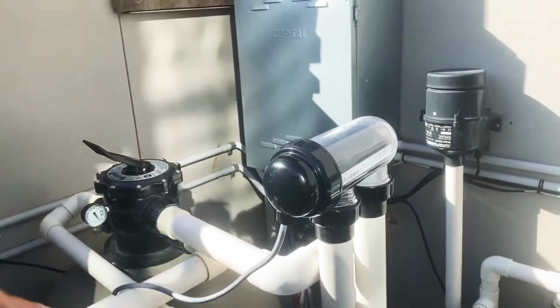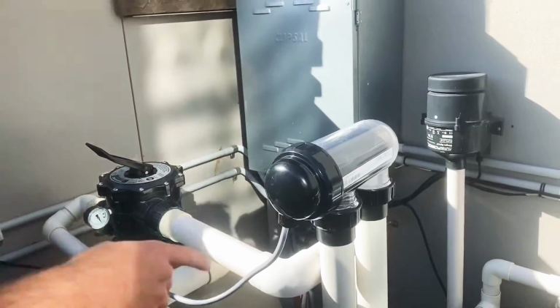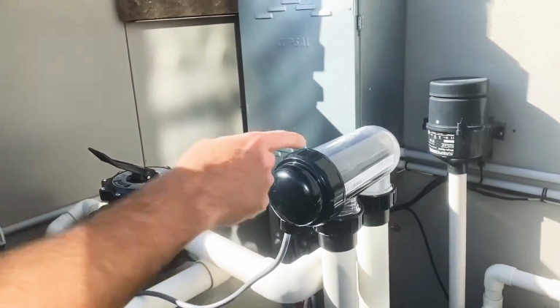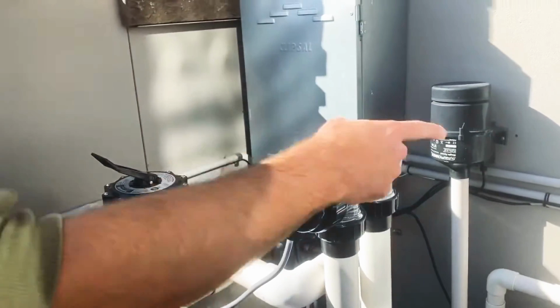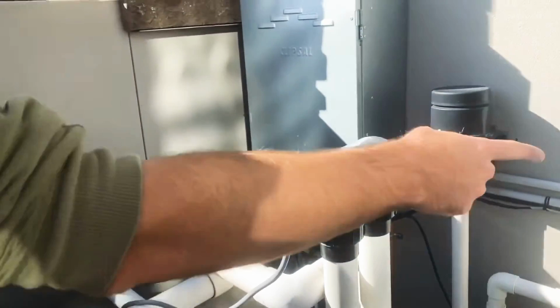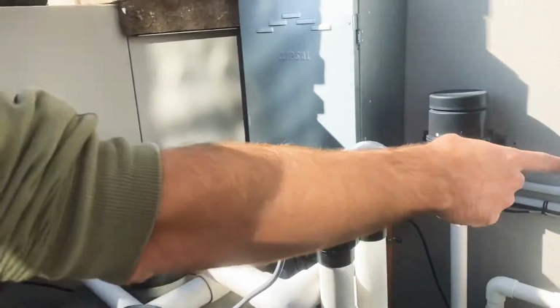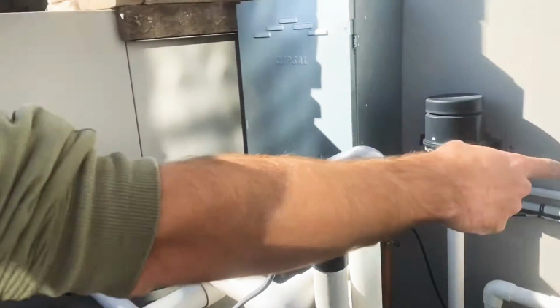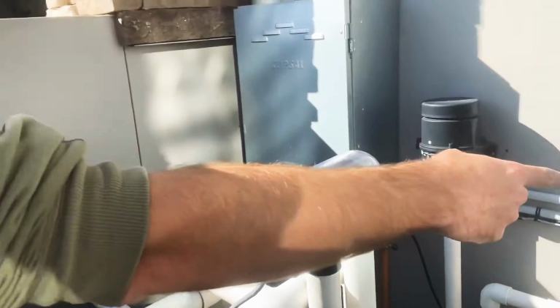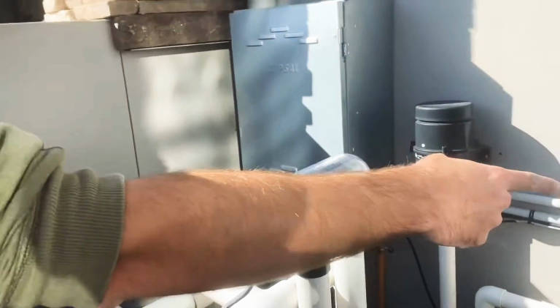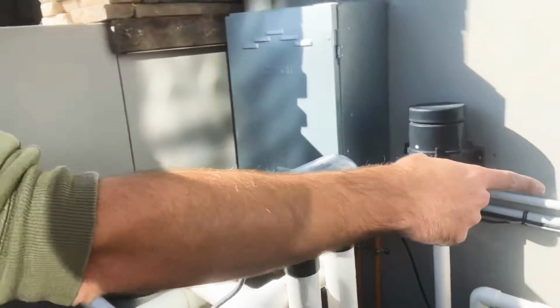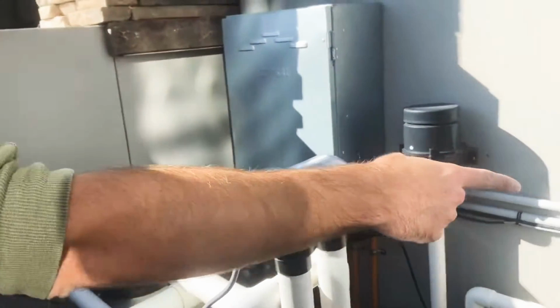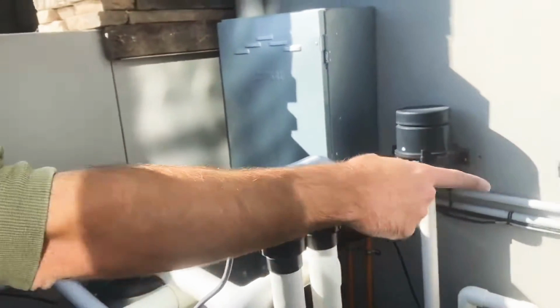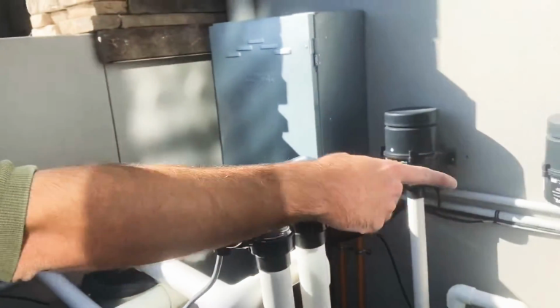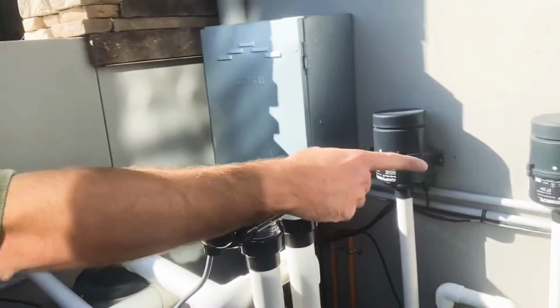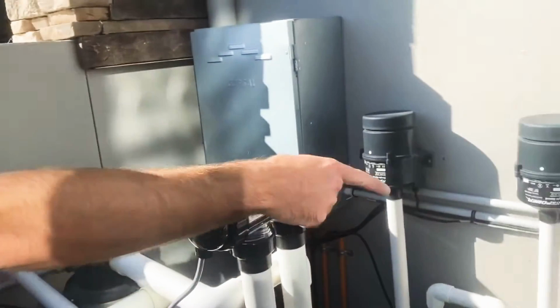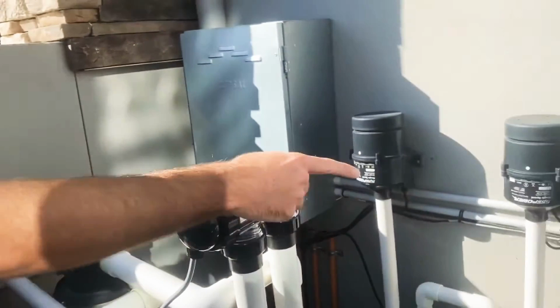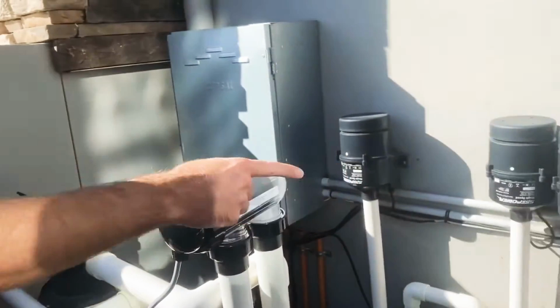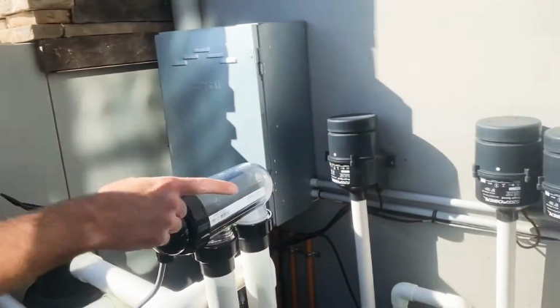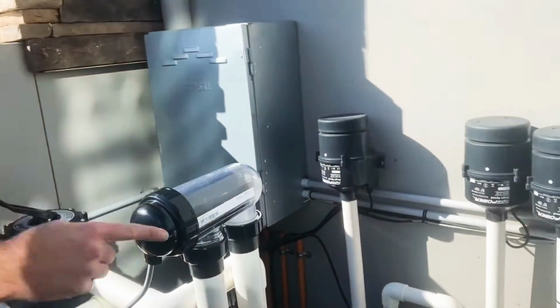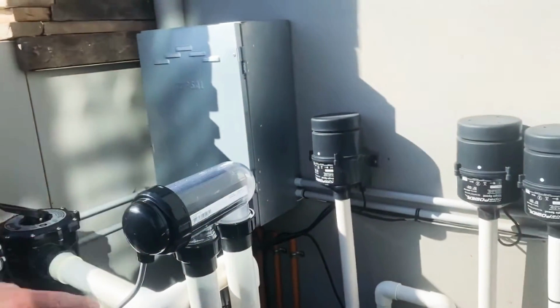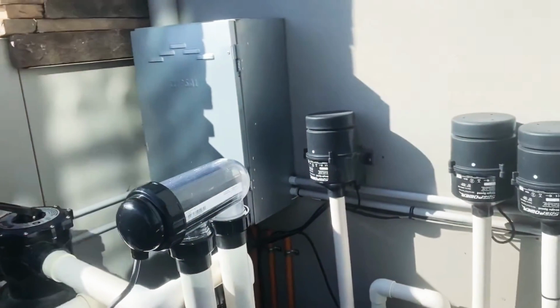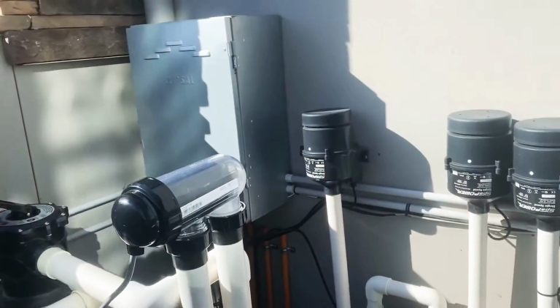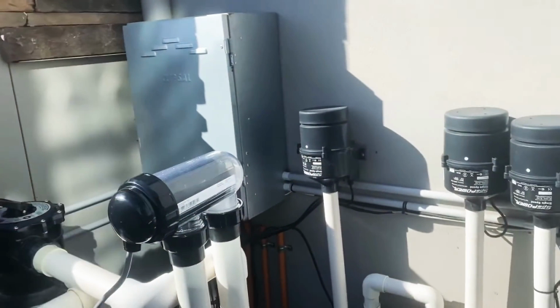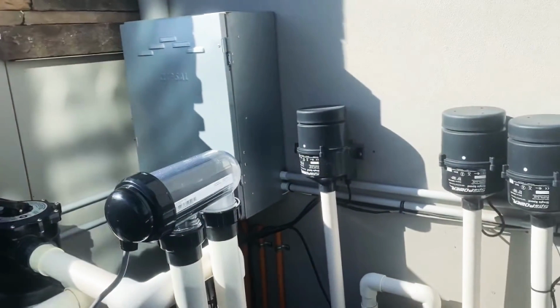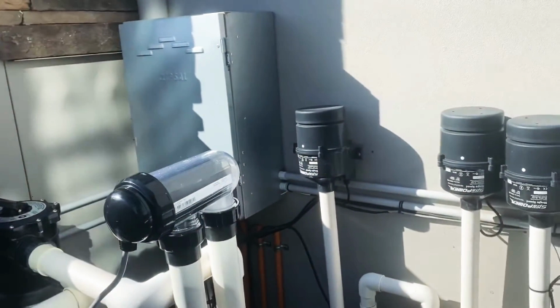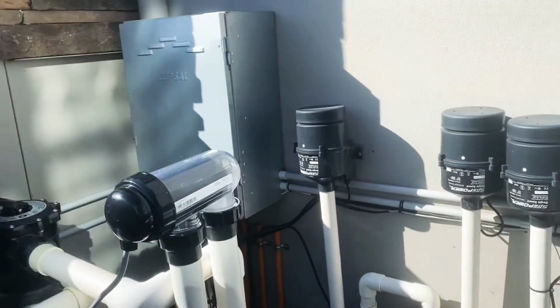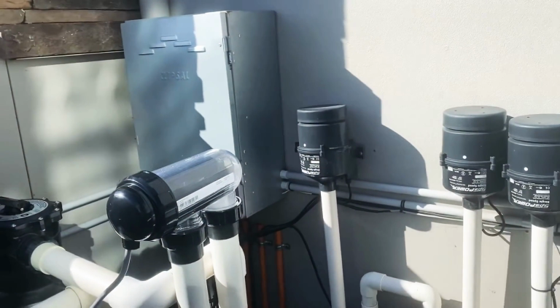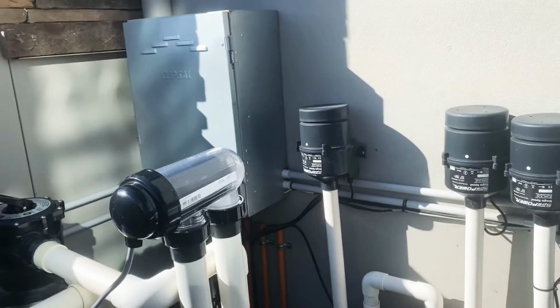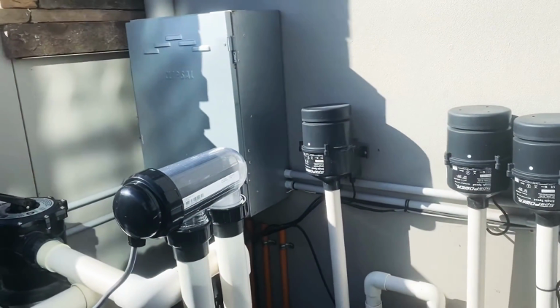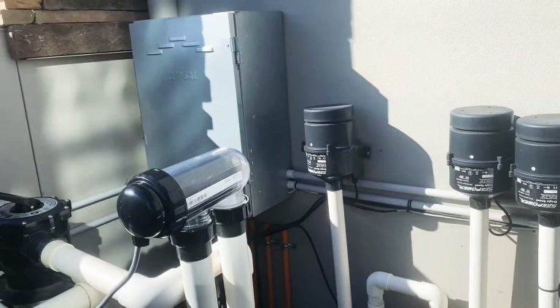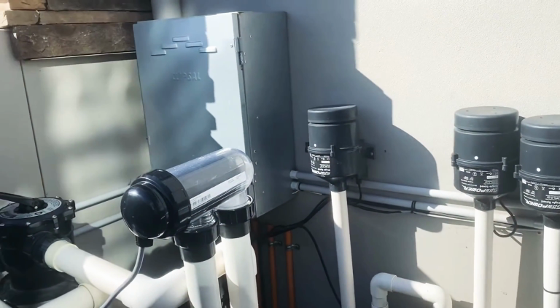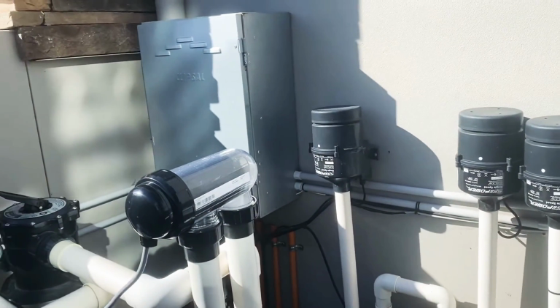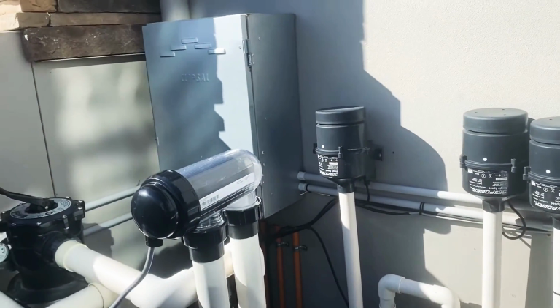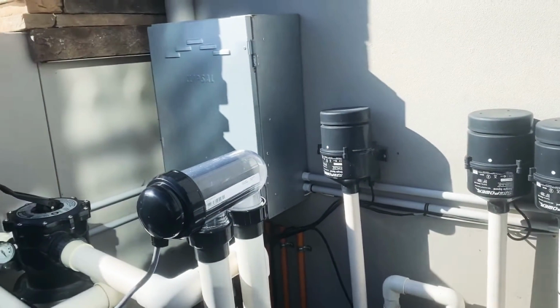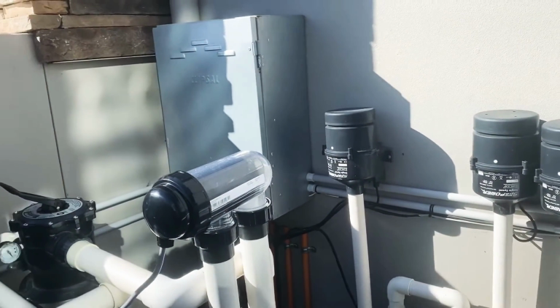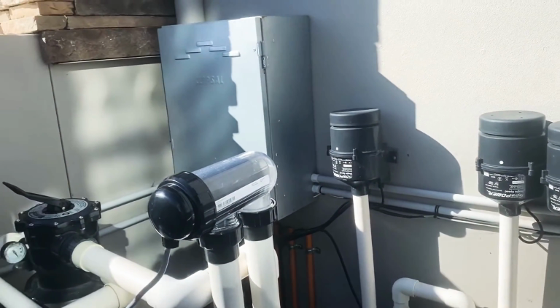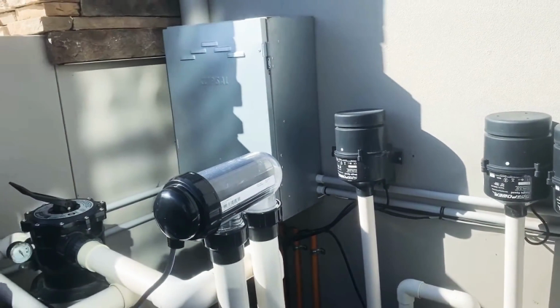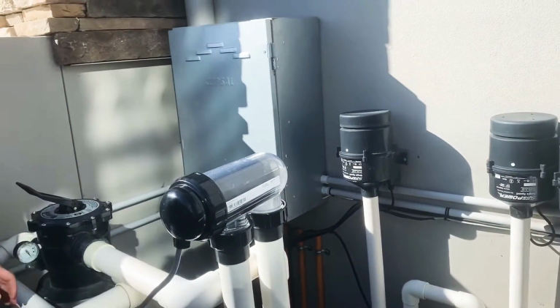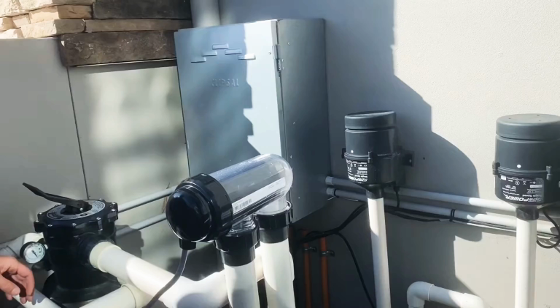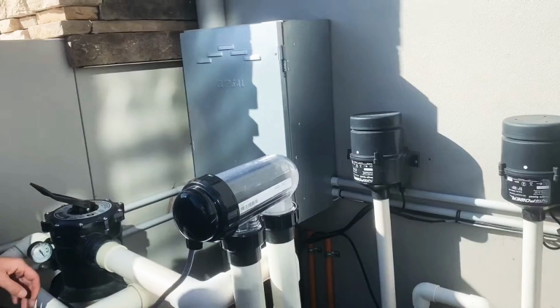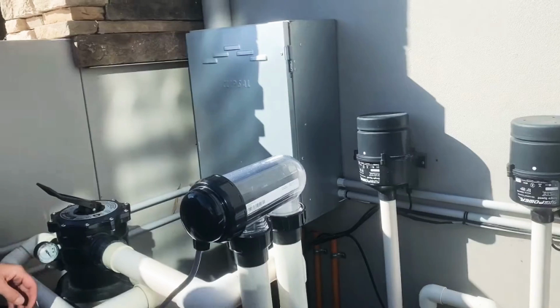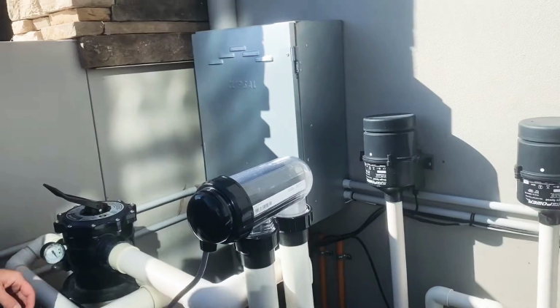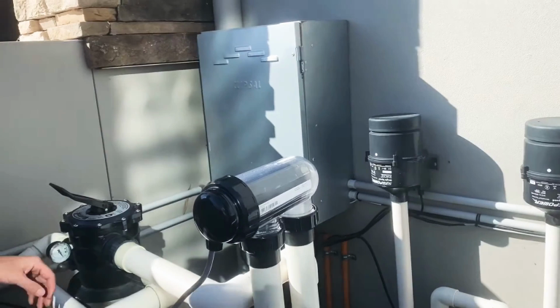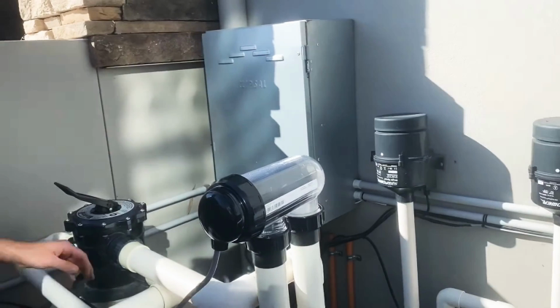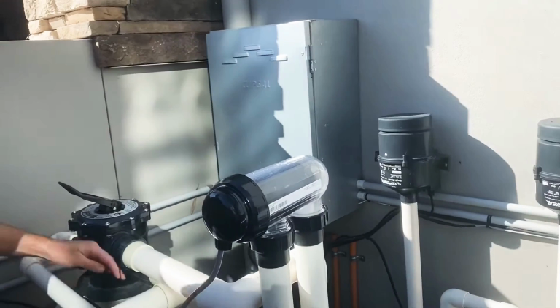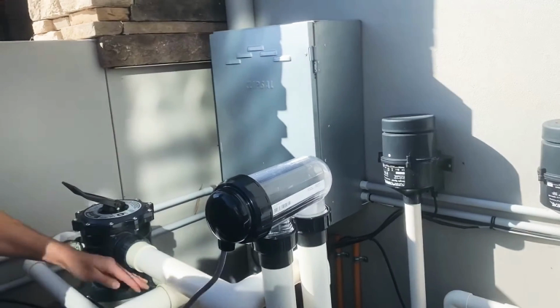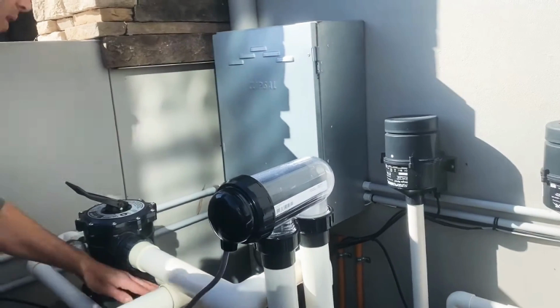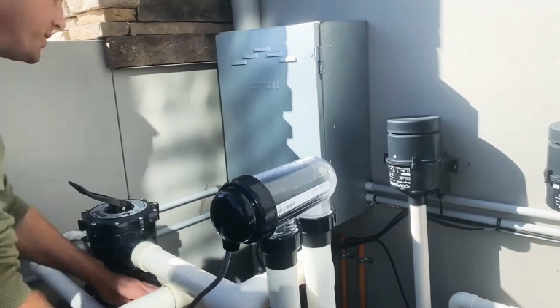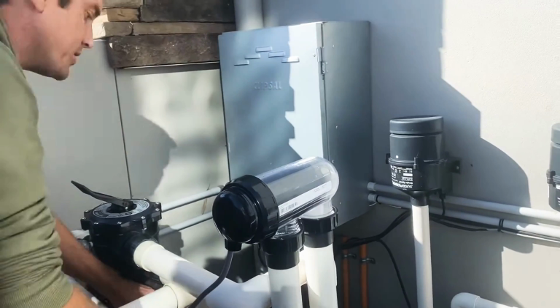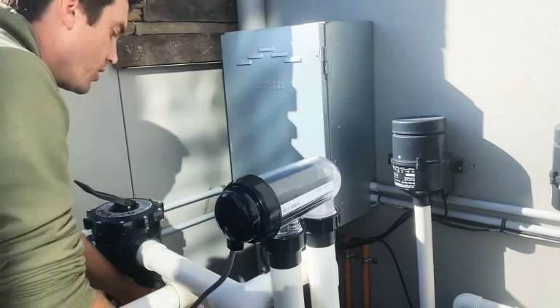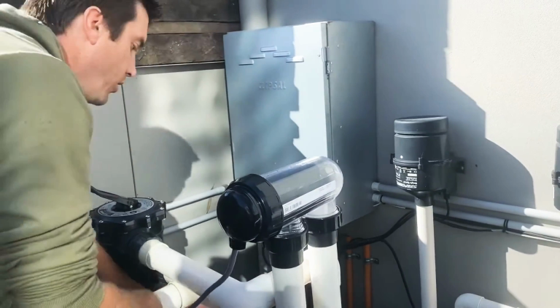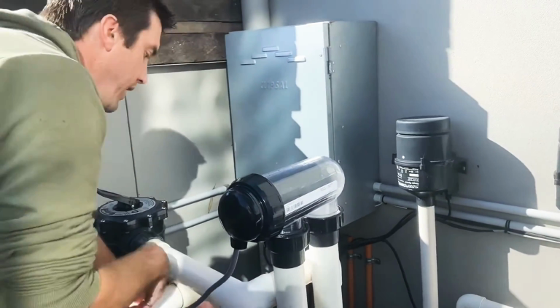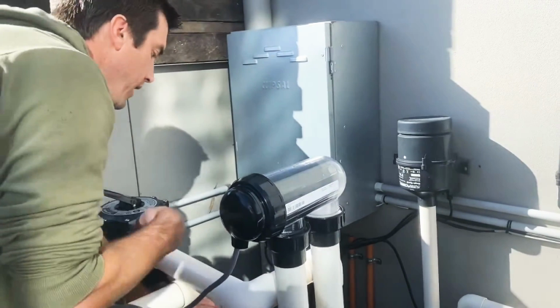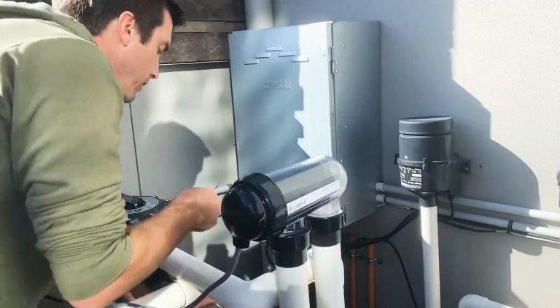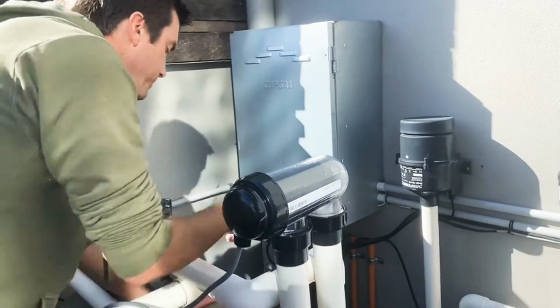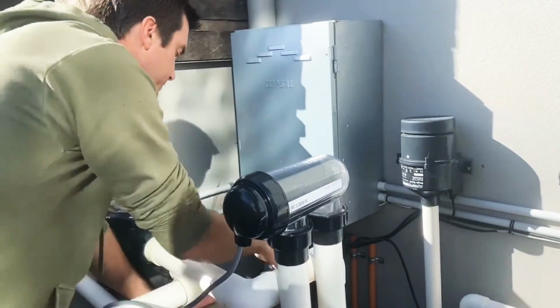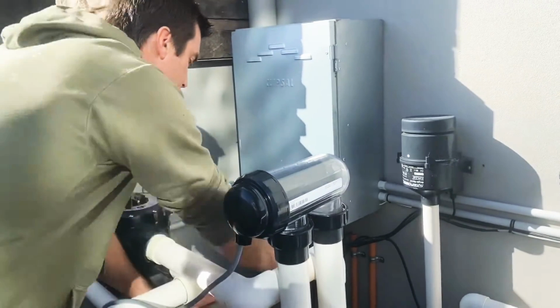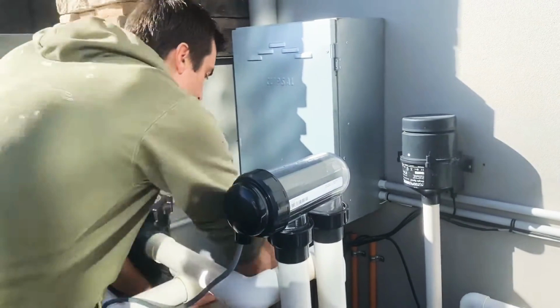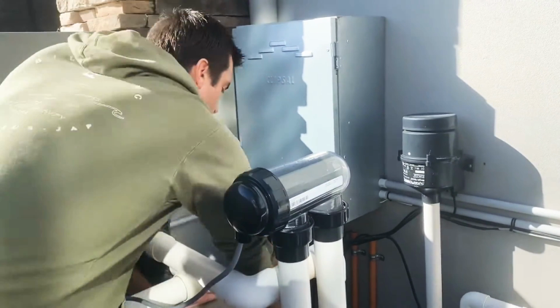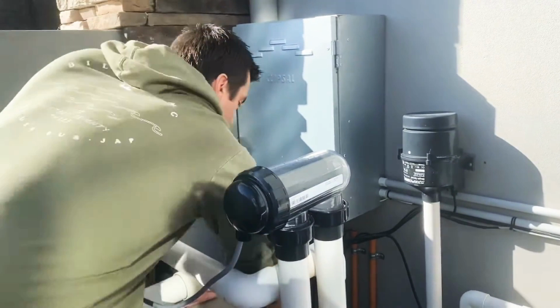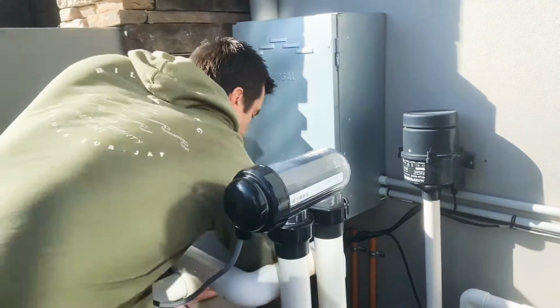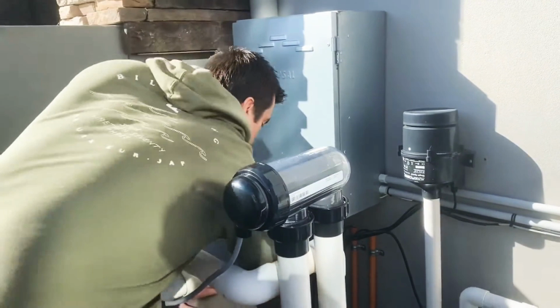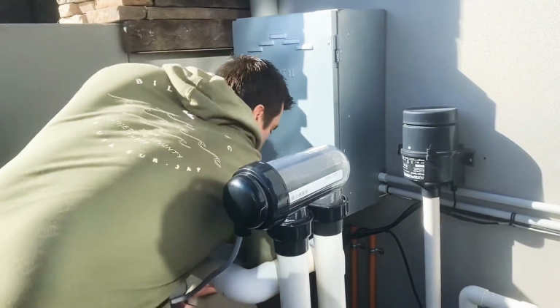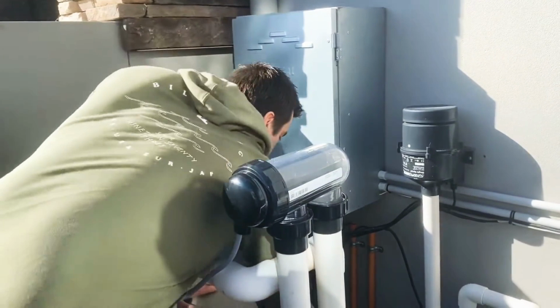Don't do it for too long, especially because she told us that the automatic water top-up isn't working right now. Okay, alright — go down and turn it off.